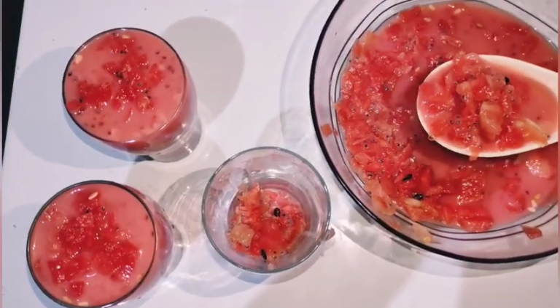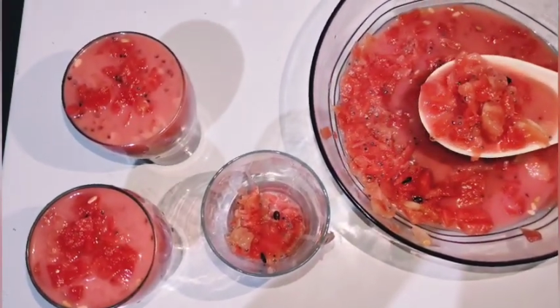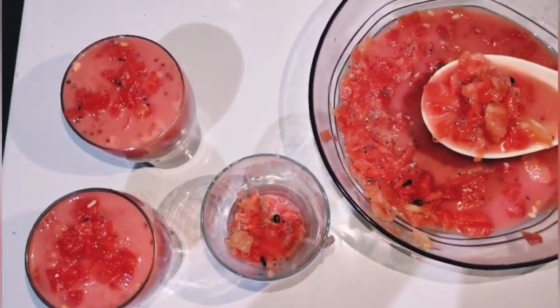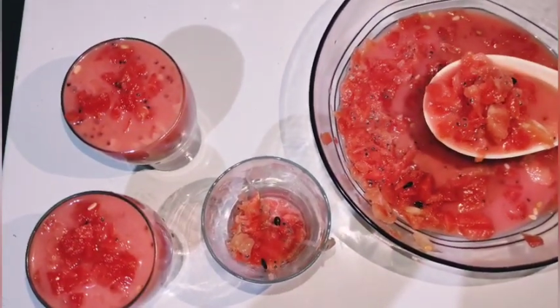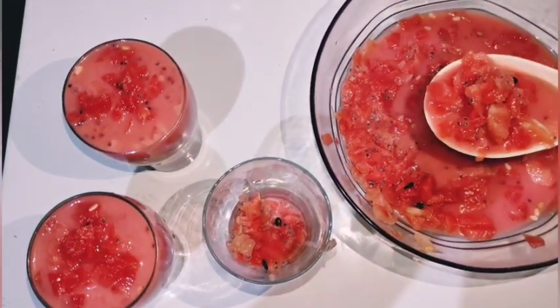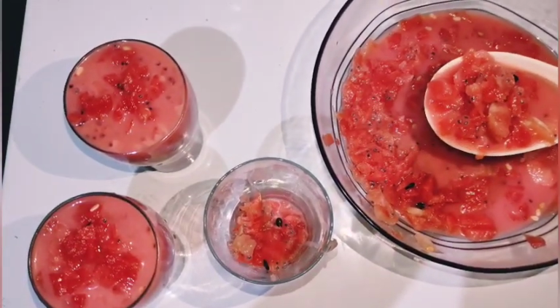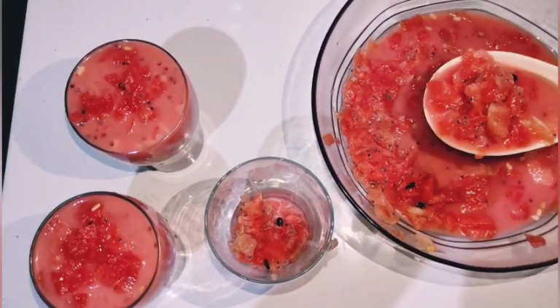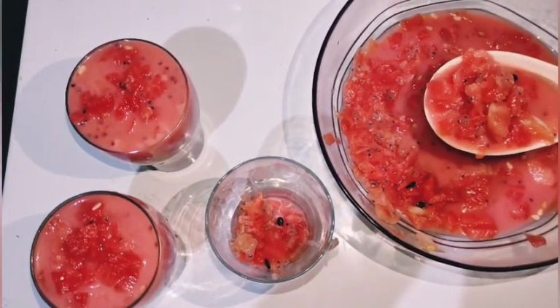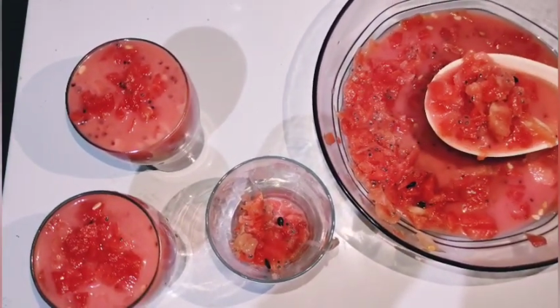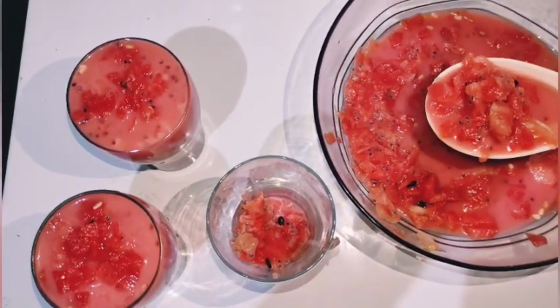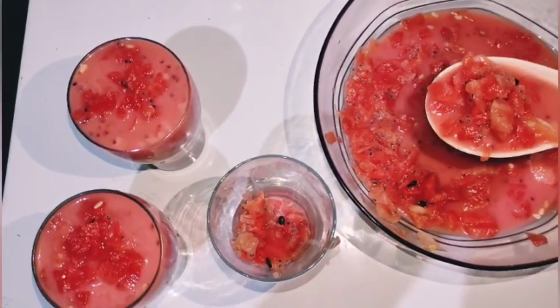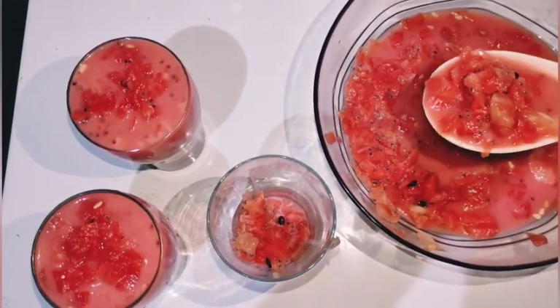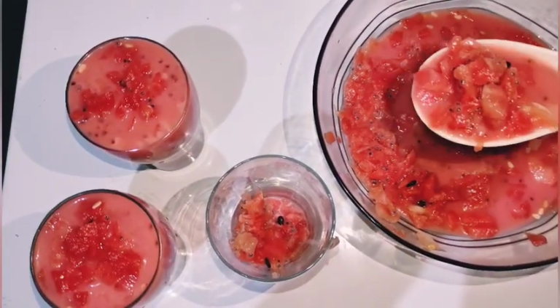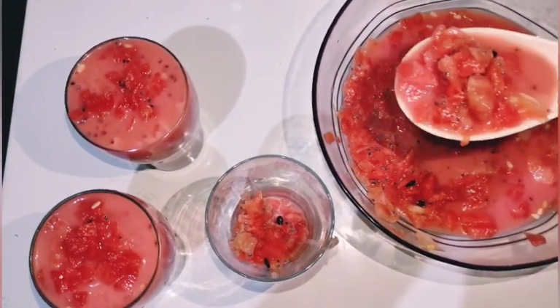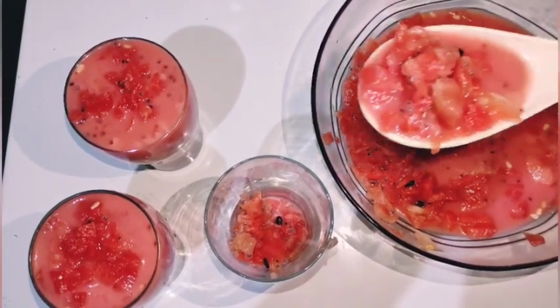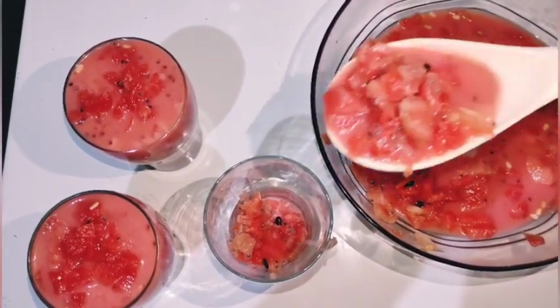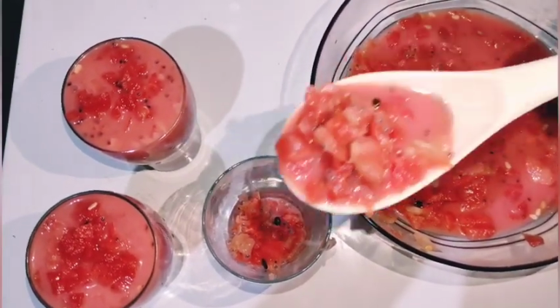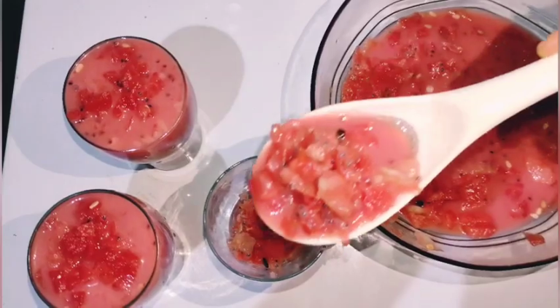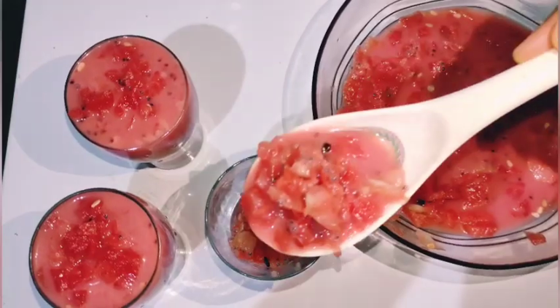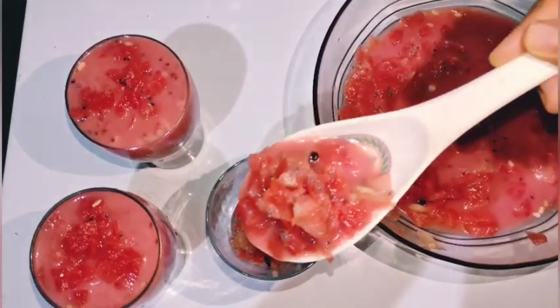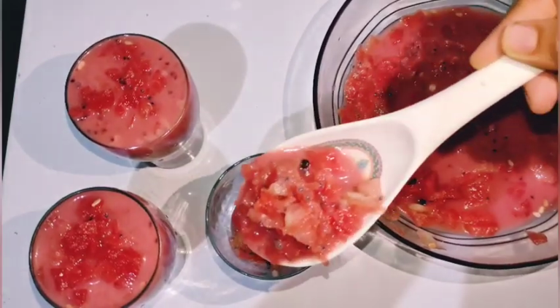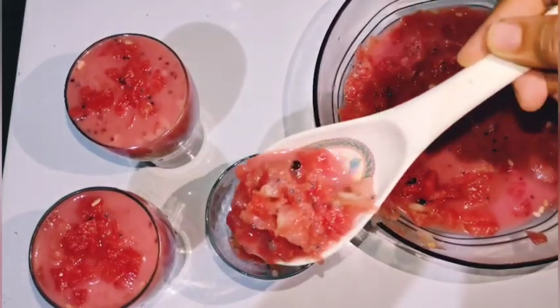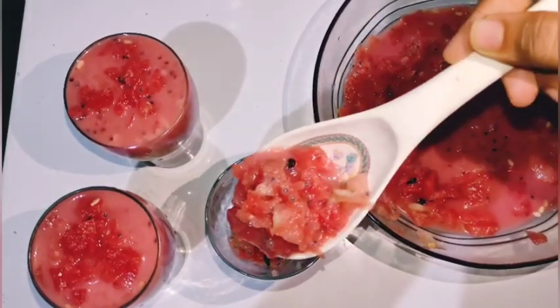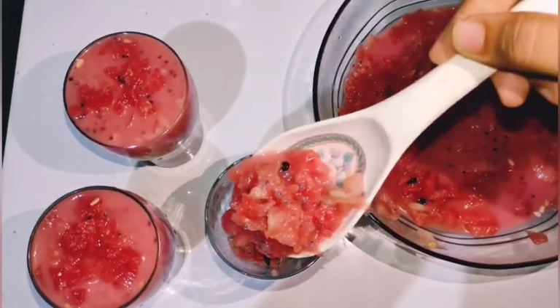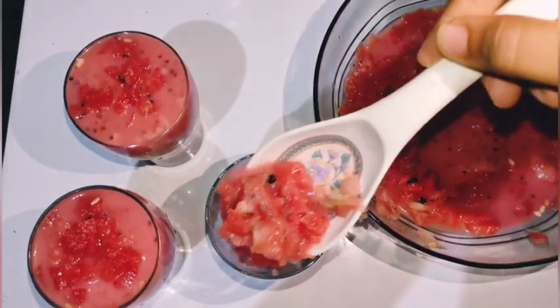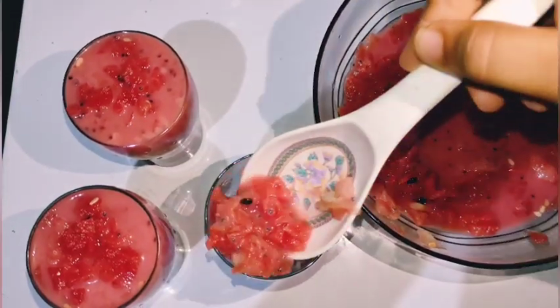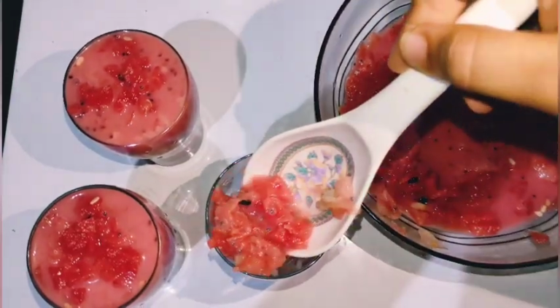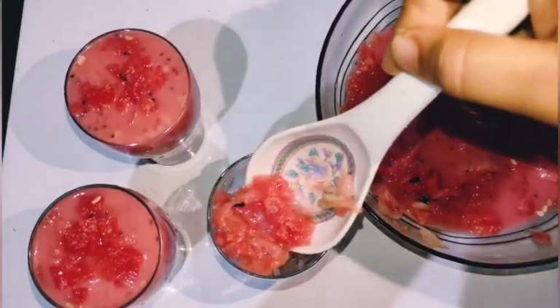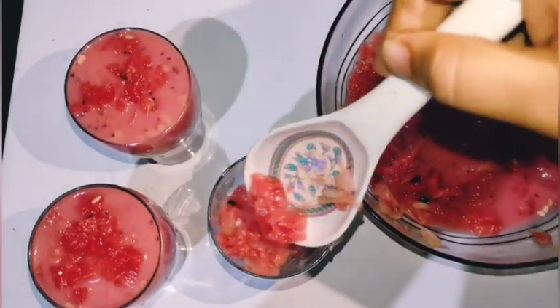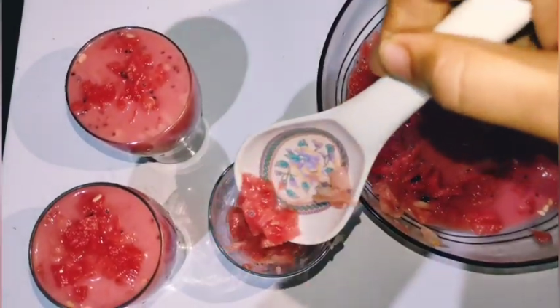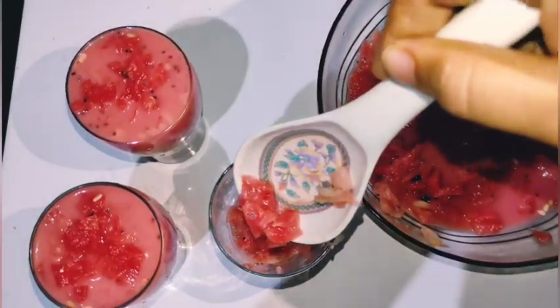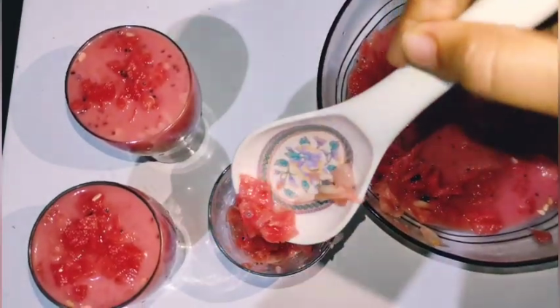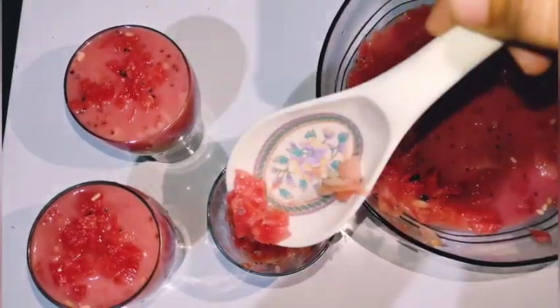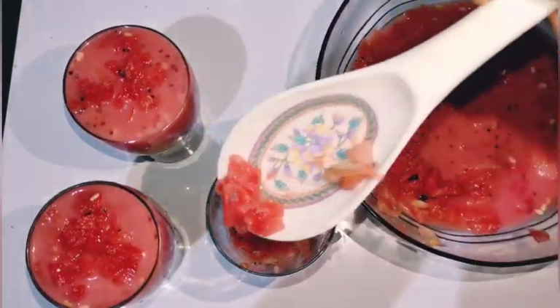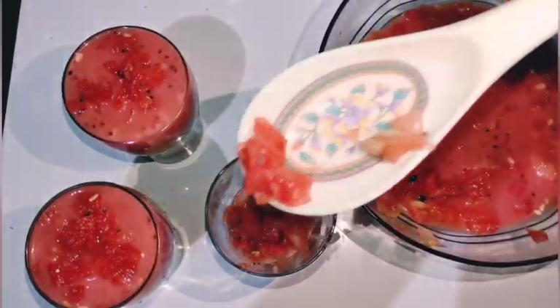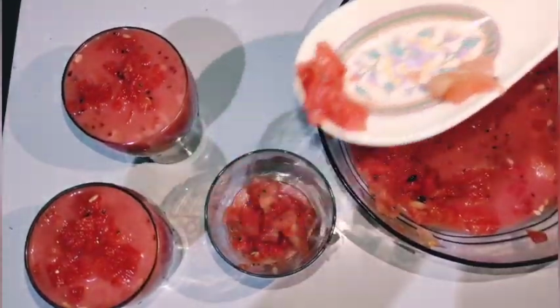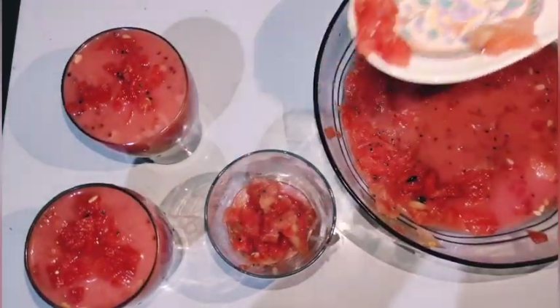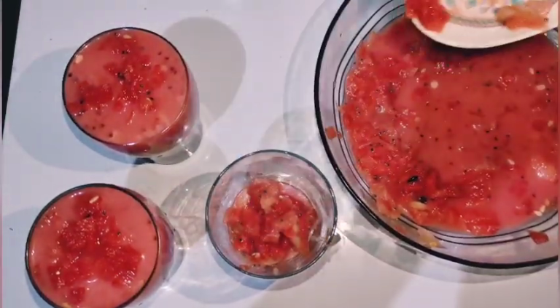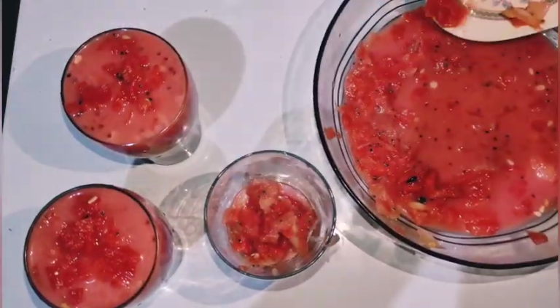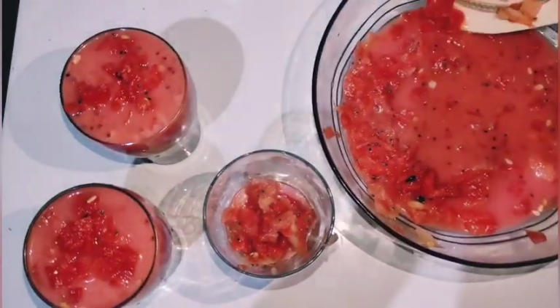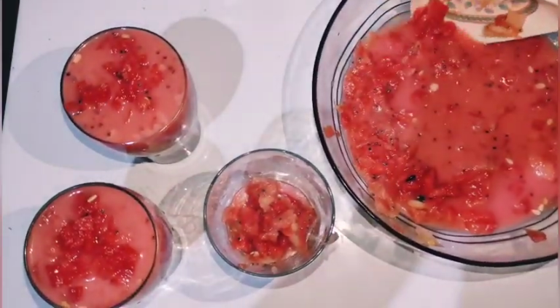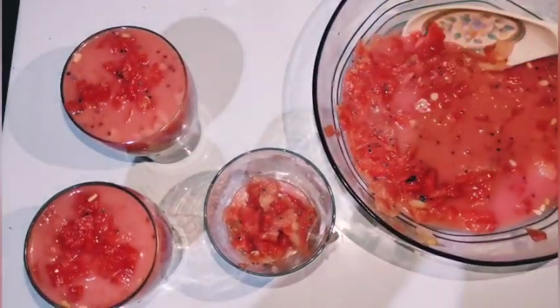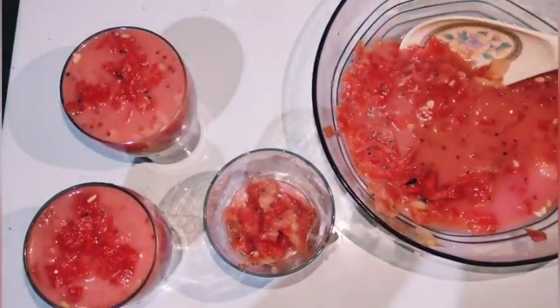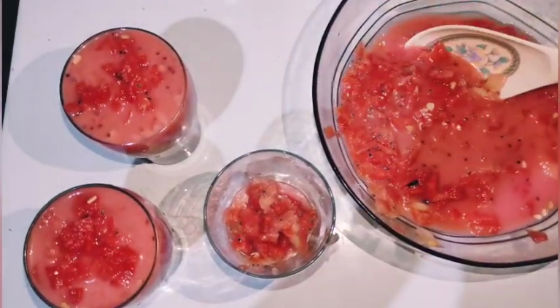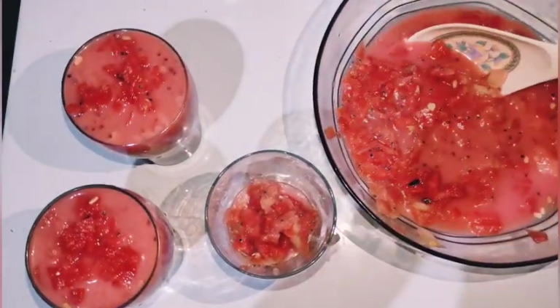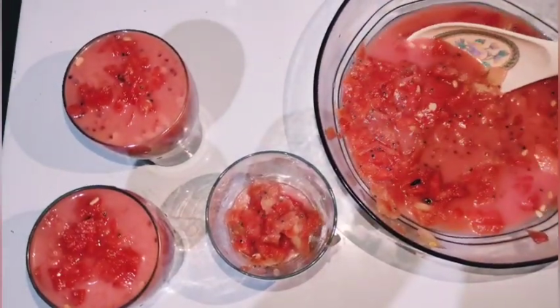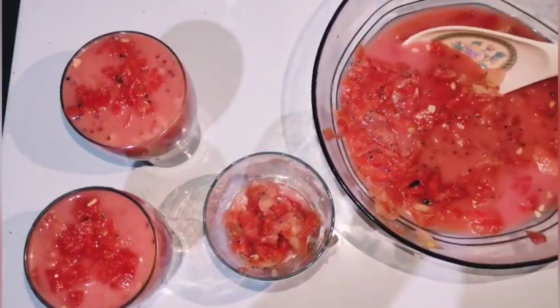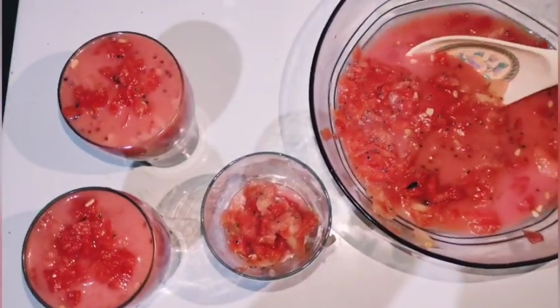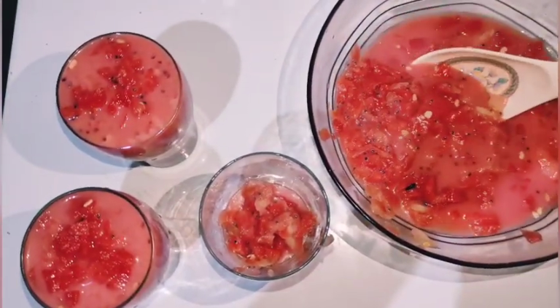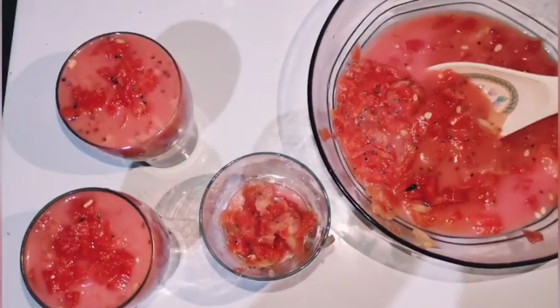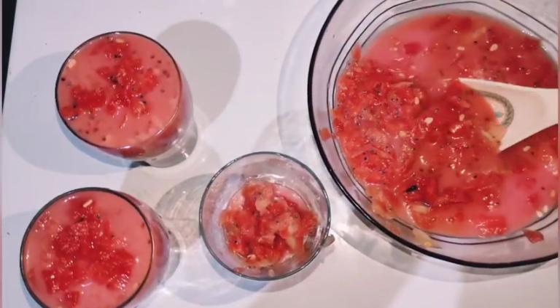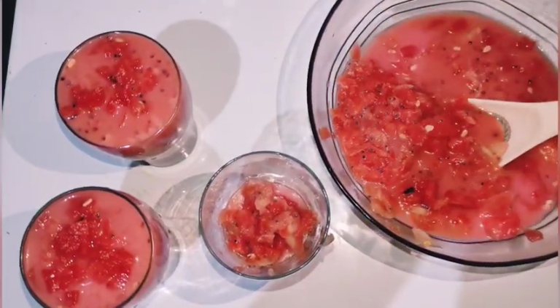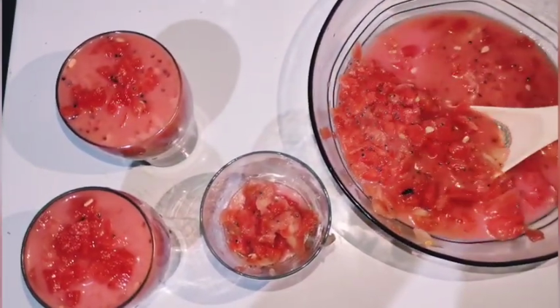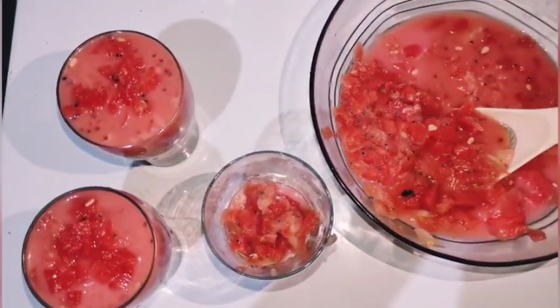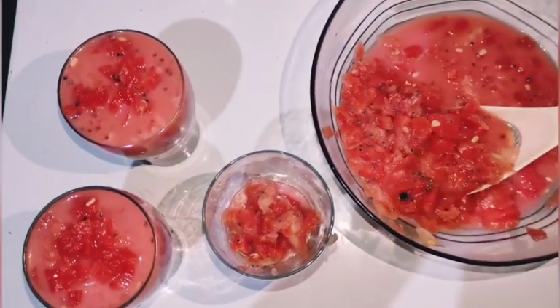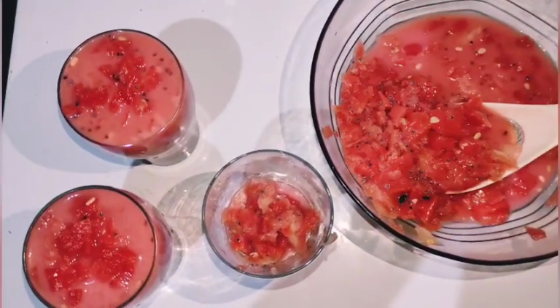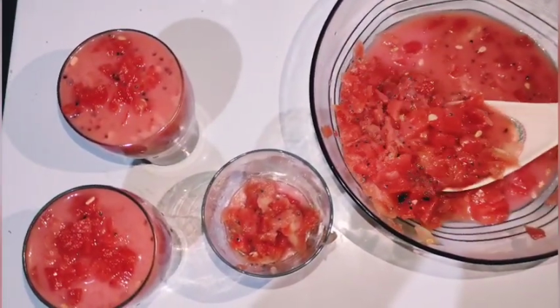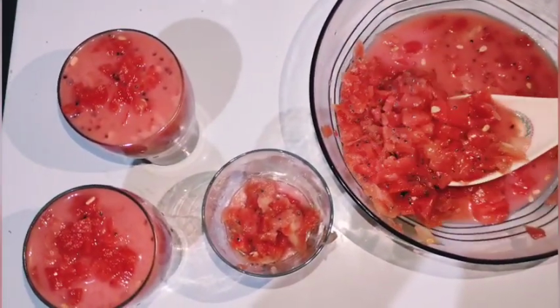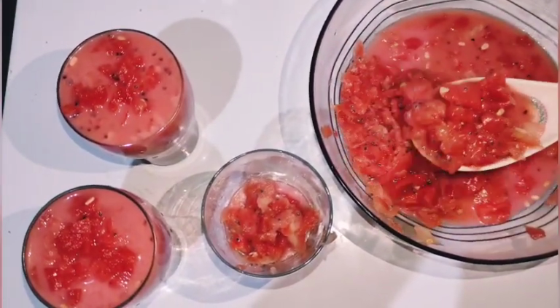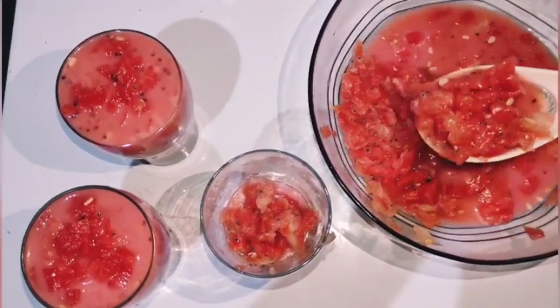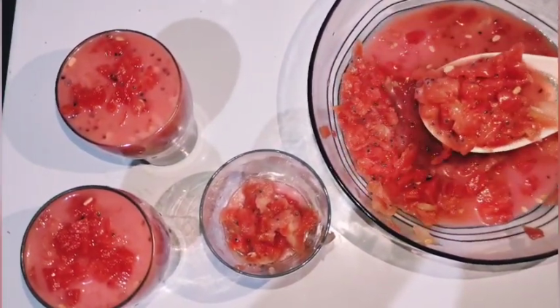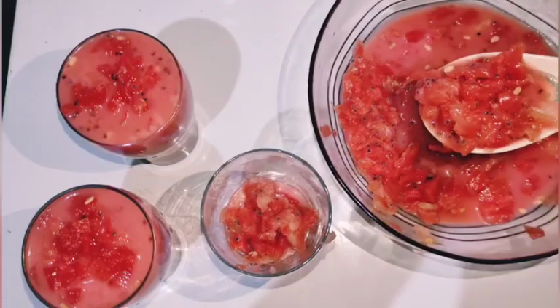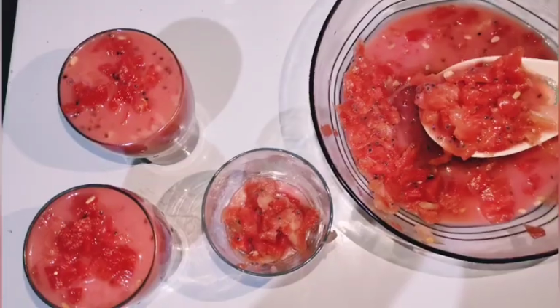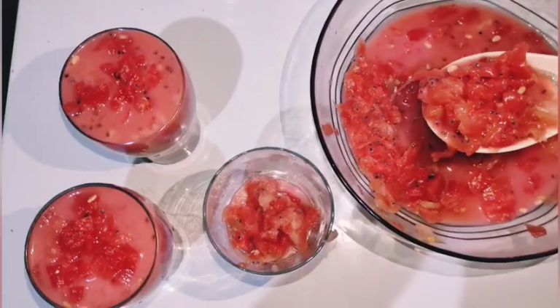You can see the ice cubes. You can see a feeling.